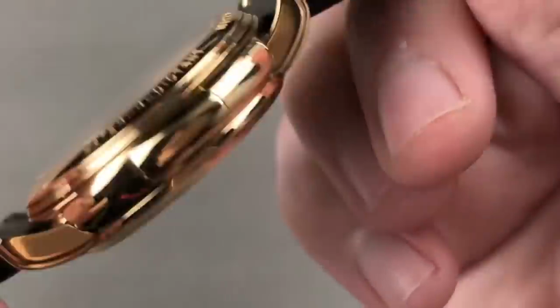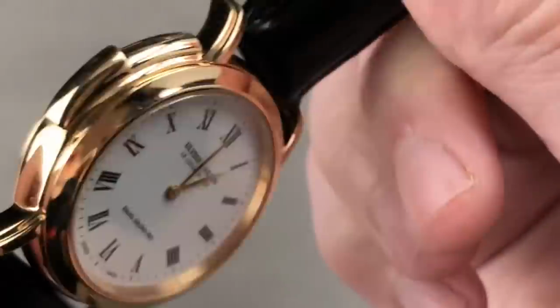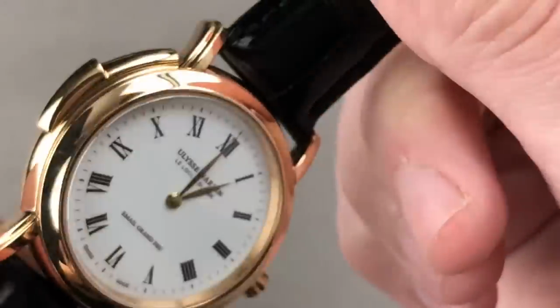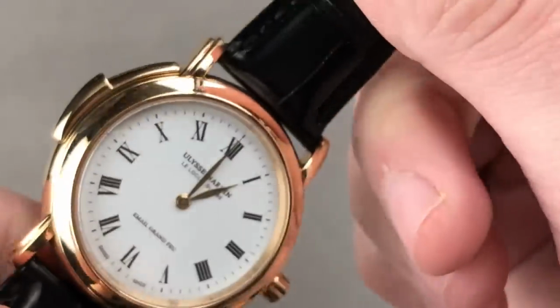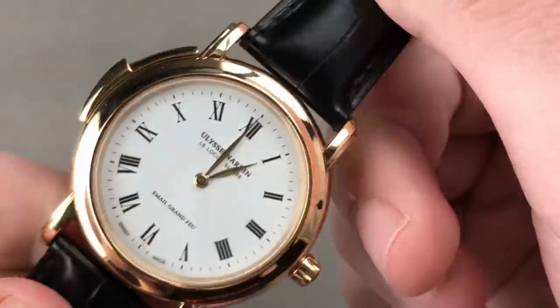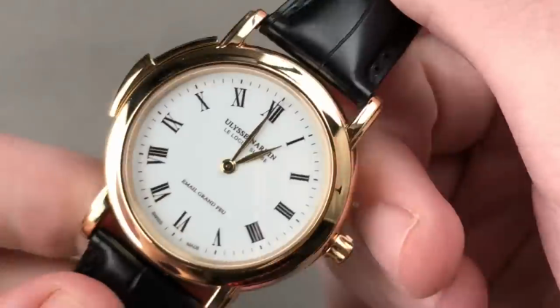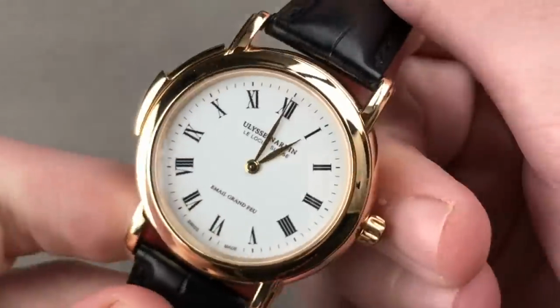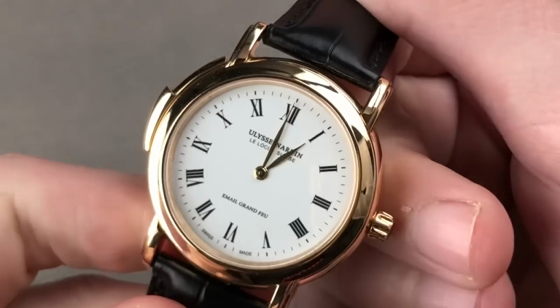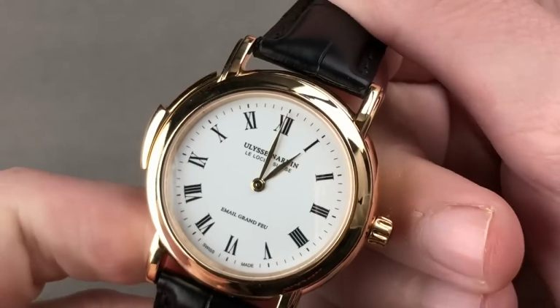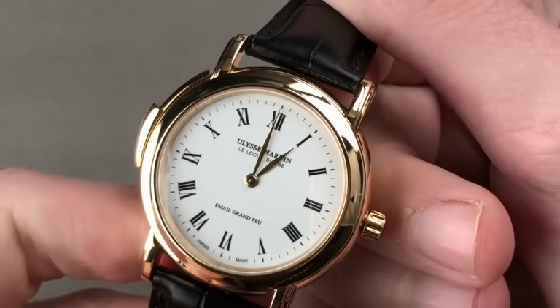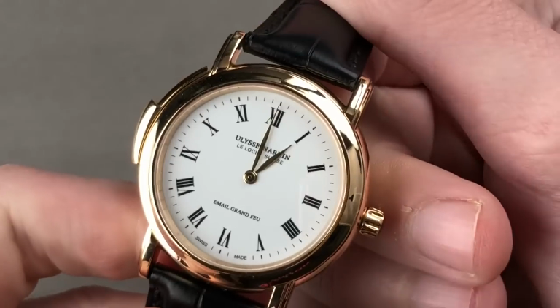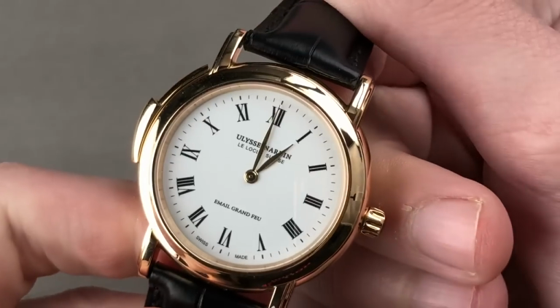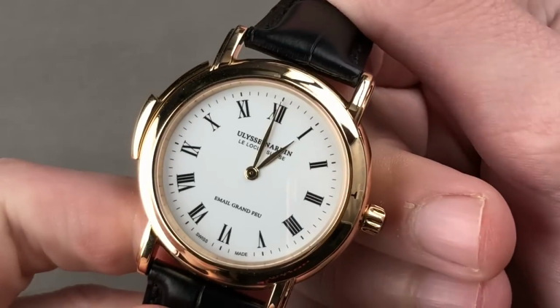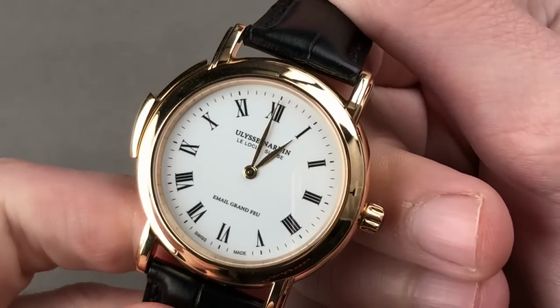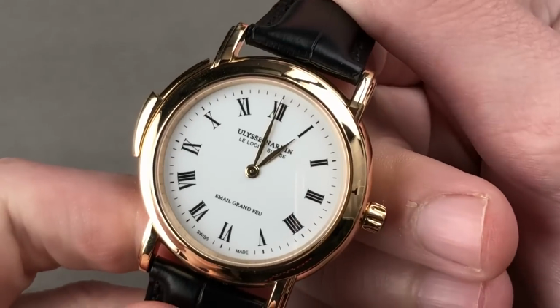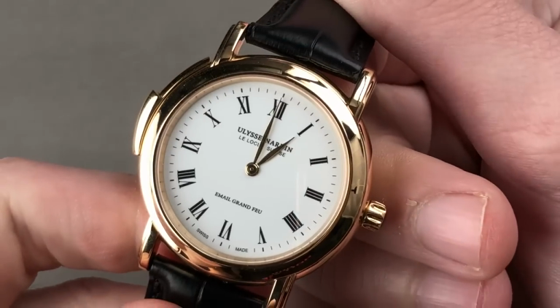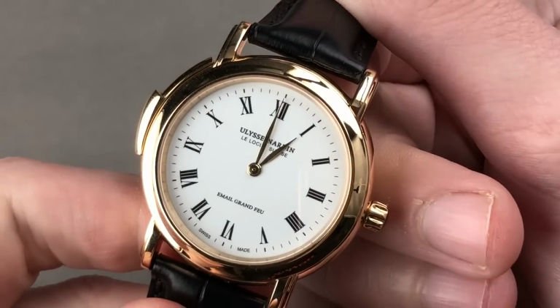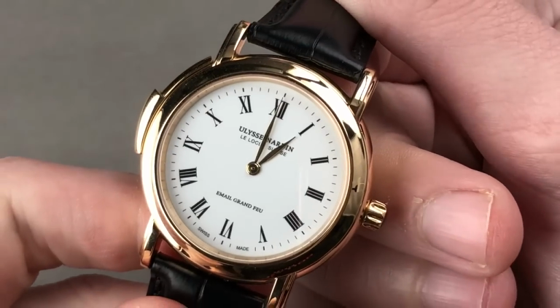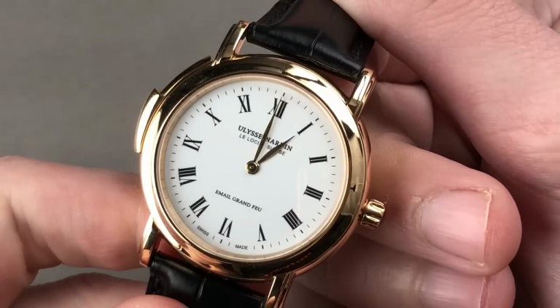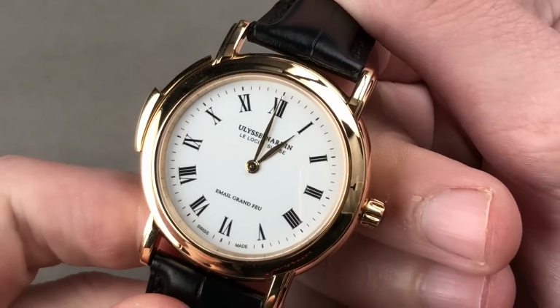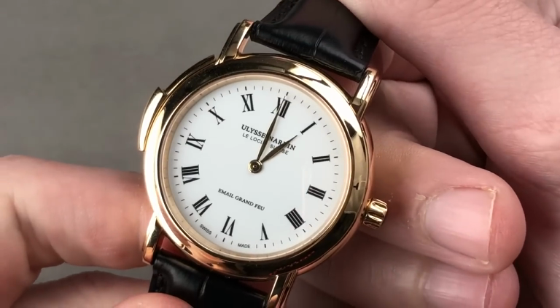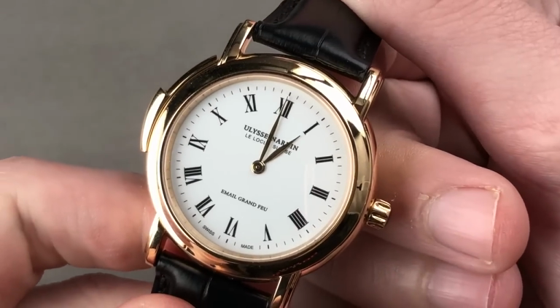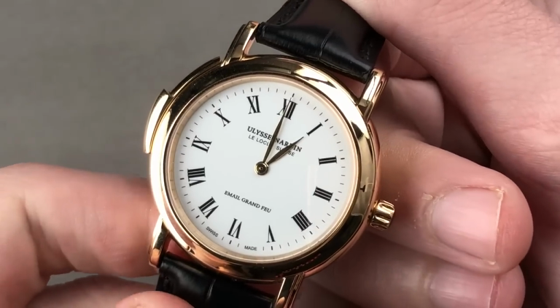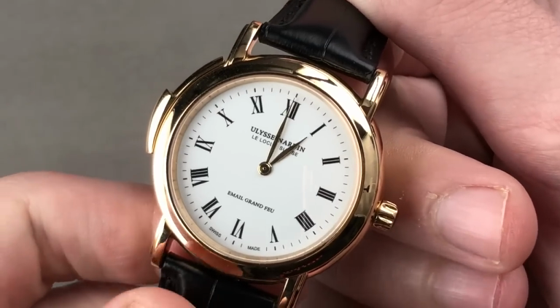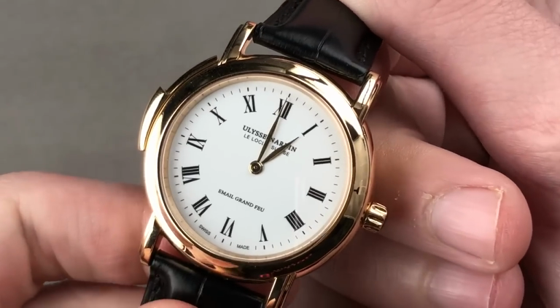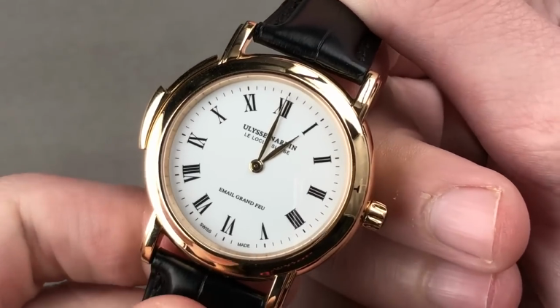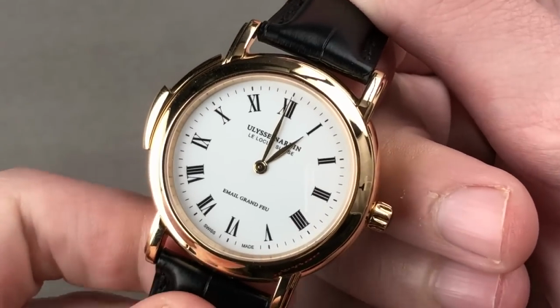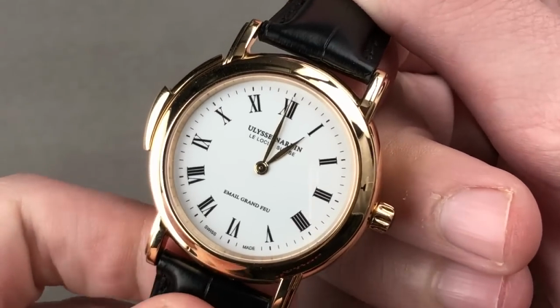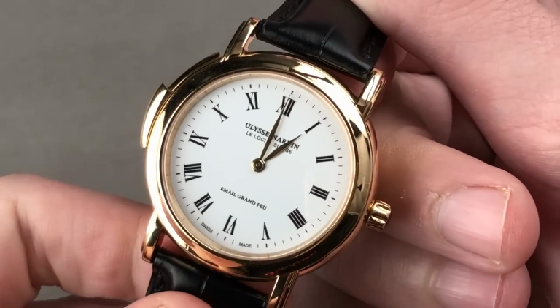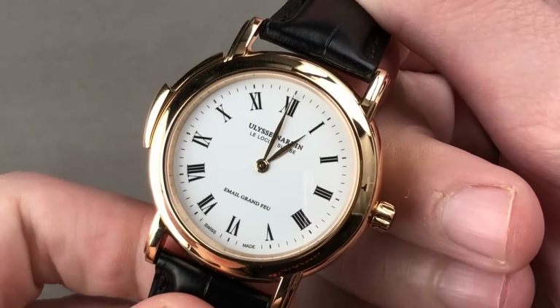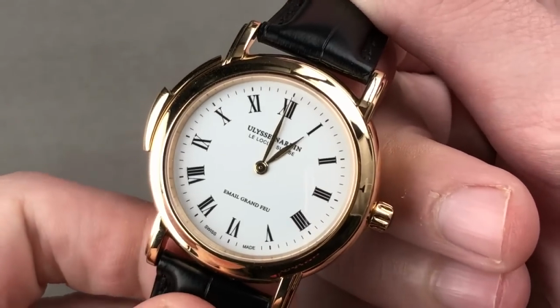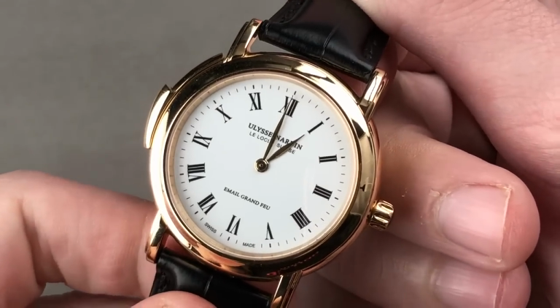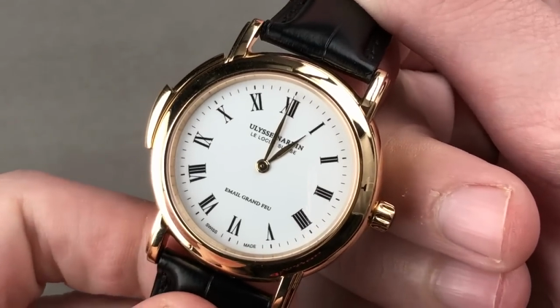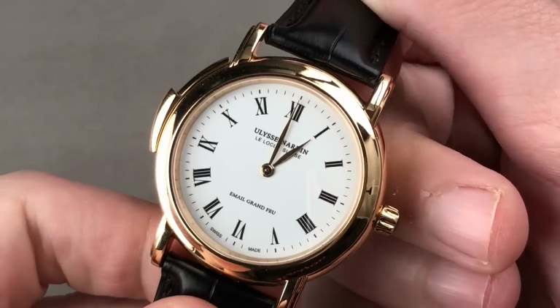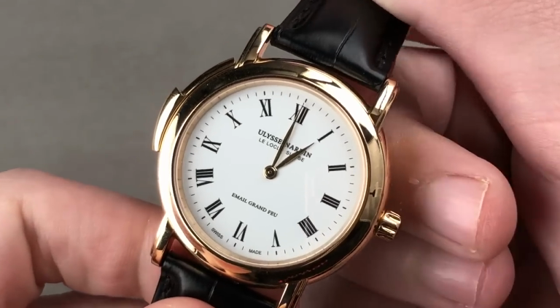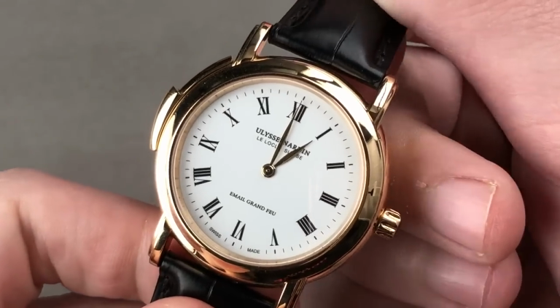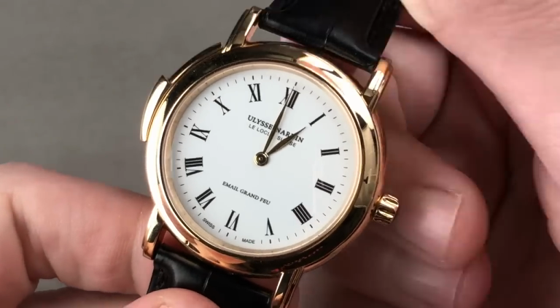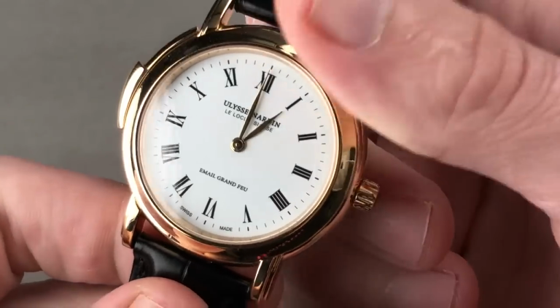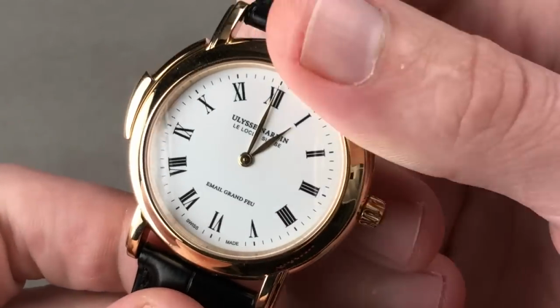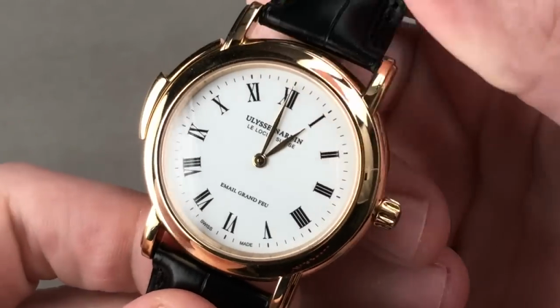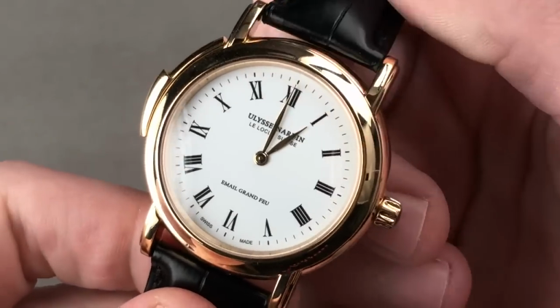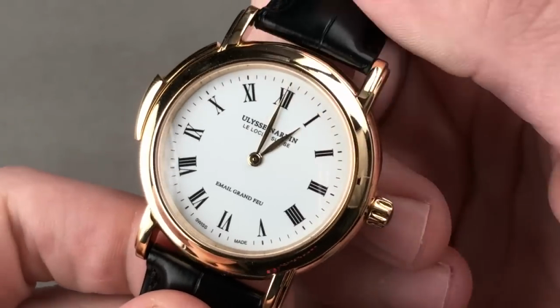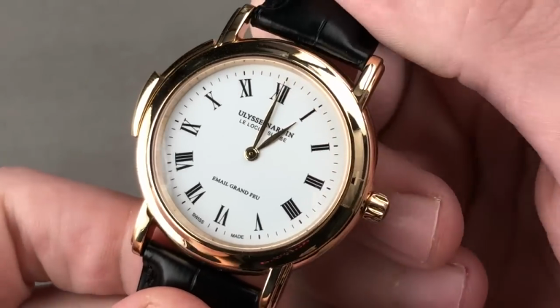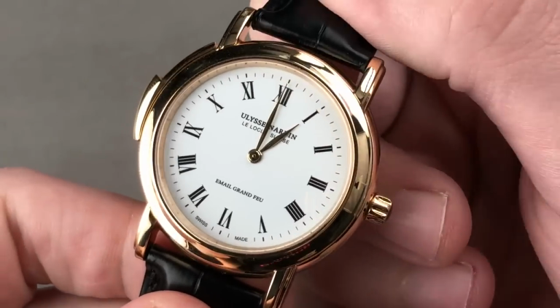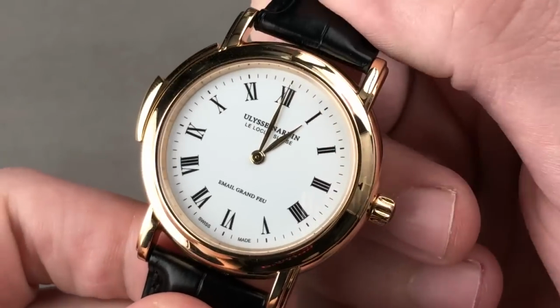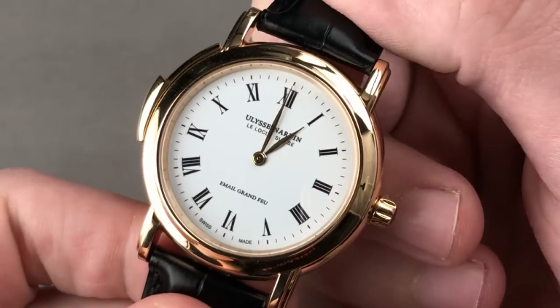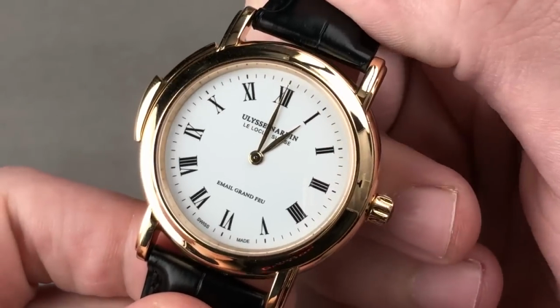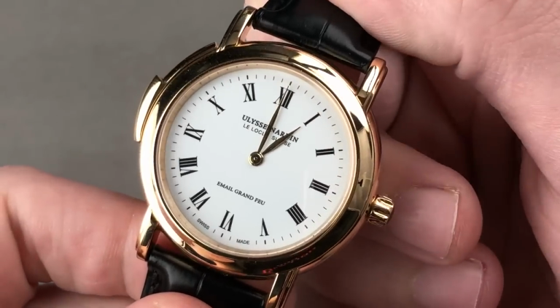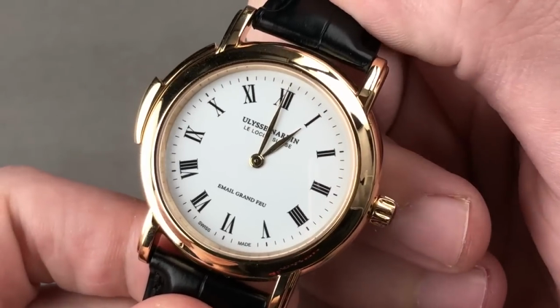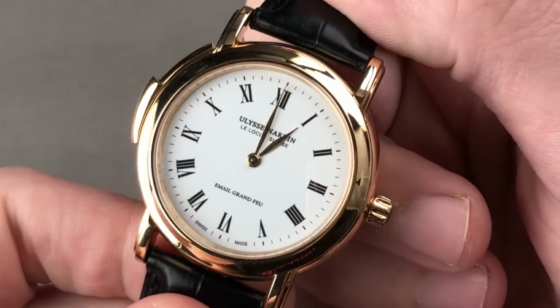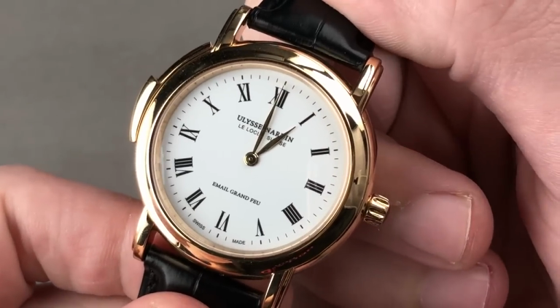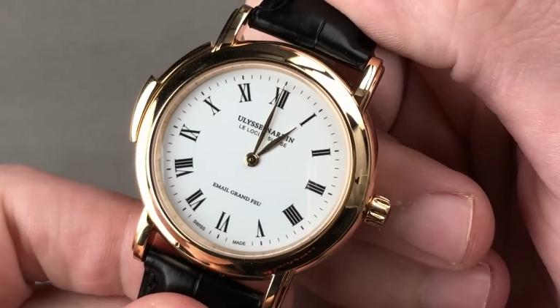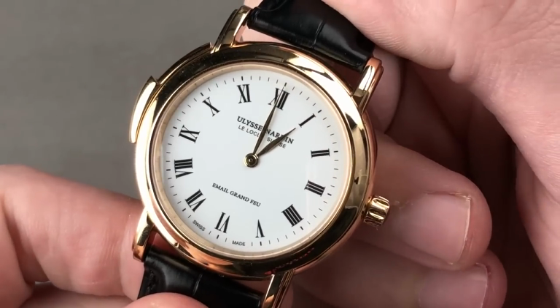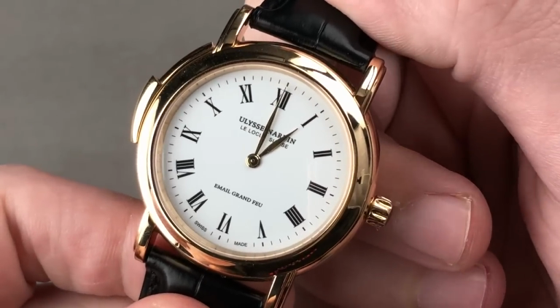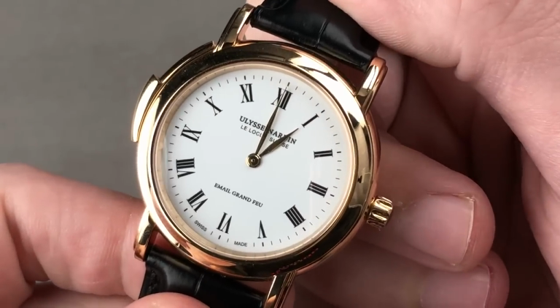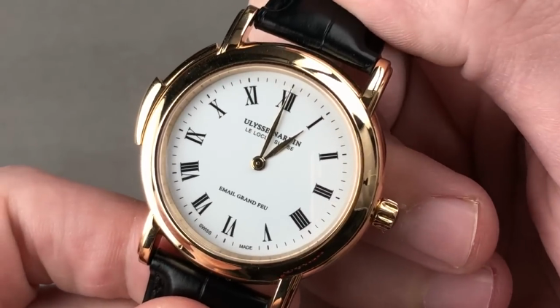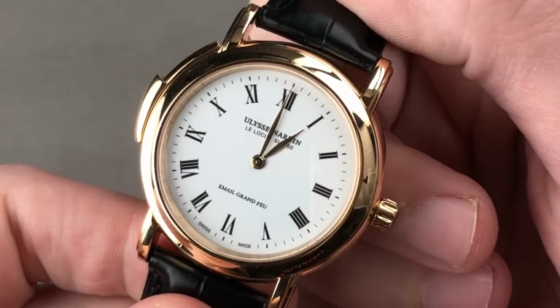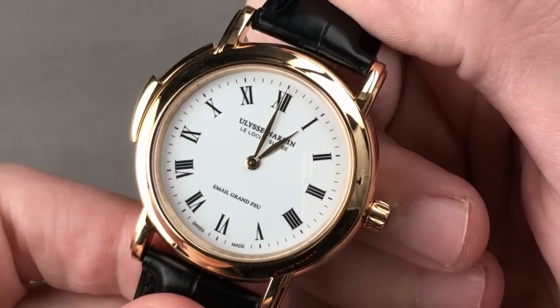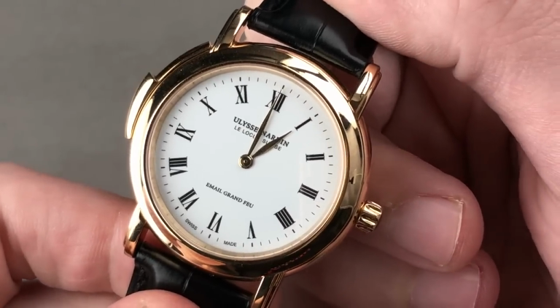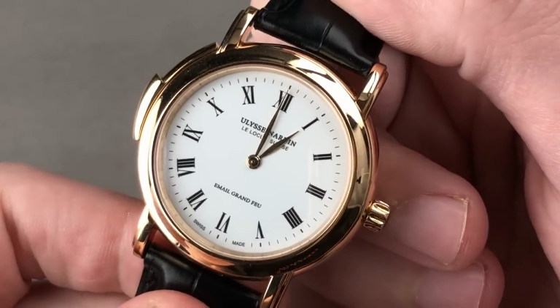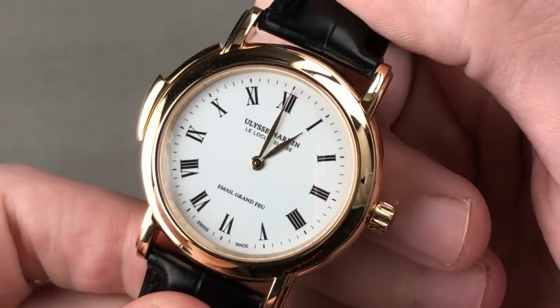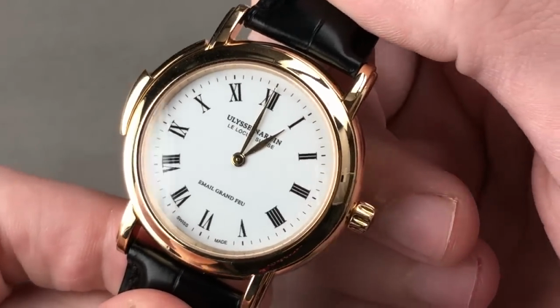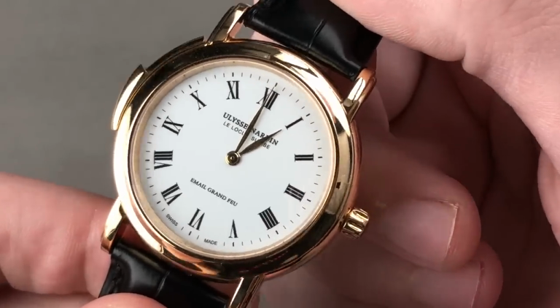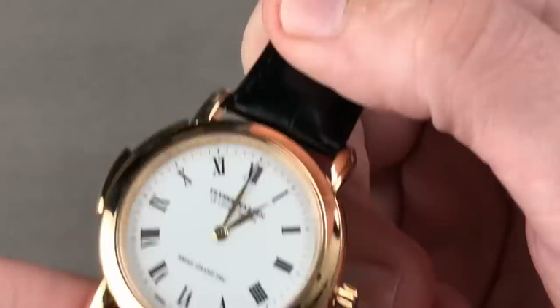One of the rarest modern Ulysse Nardin pieces, production assuredly amounted to dozens, not hundreds.